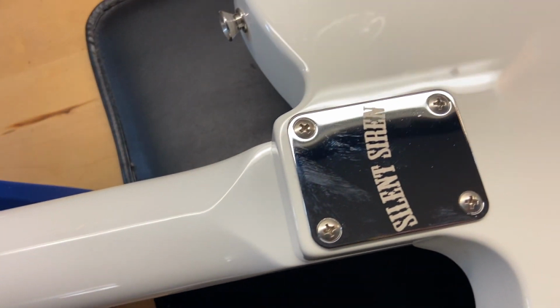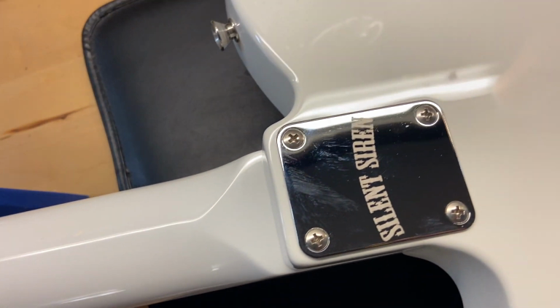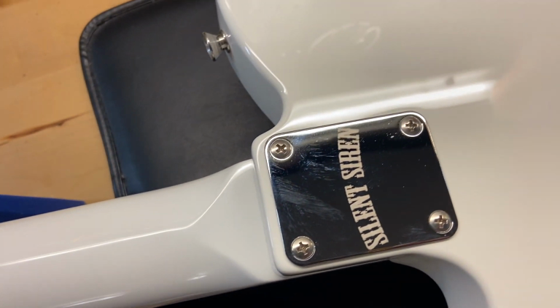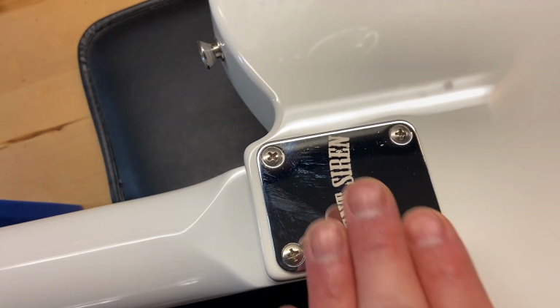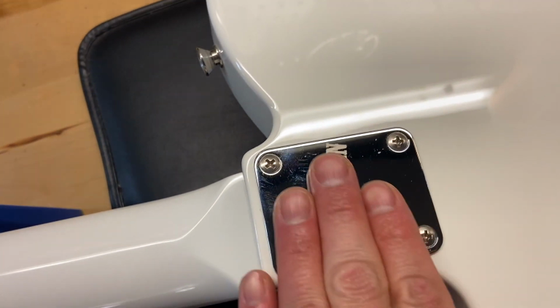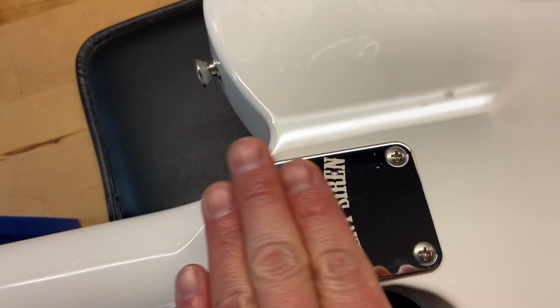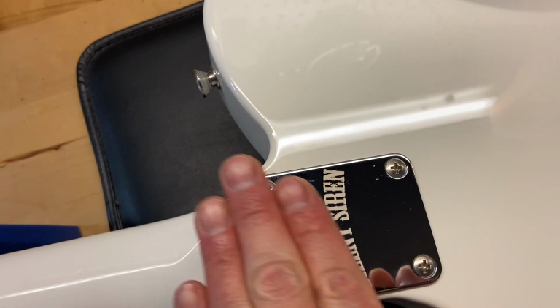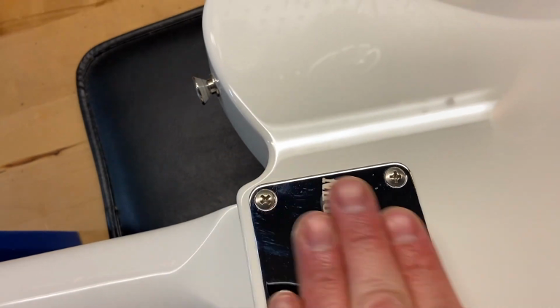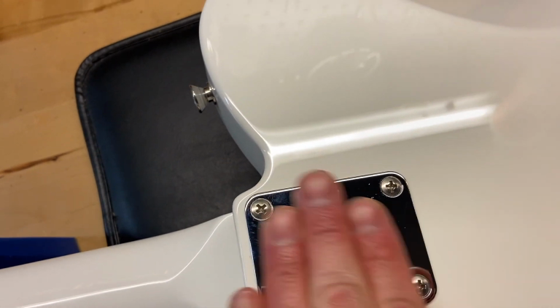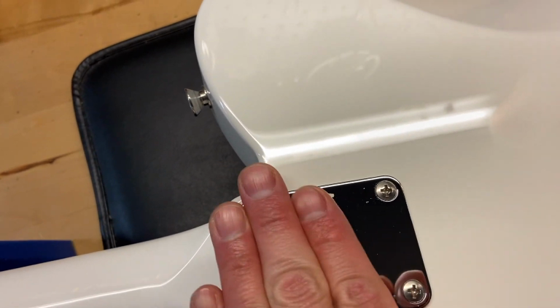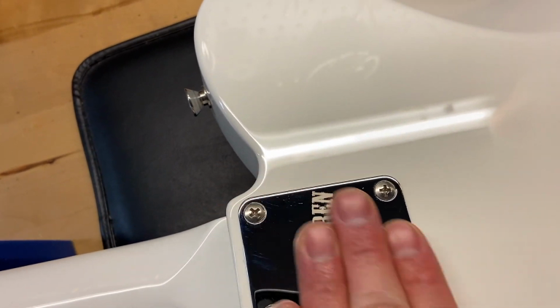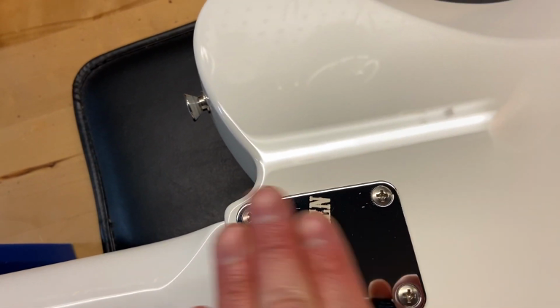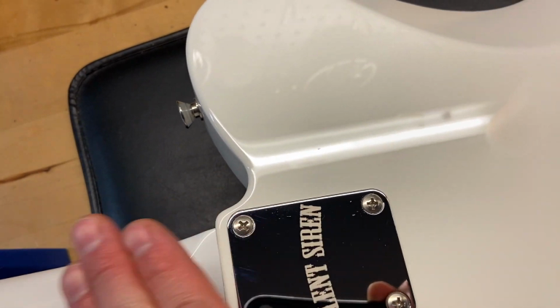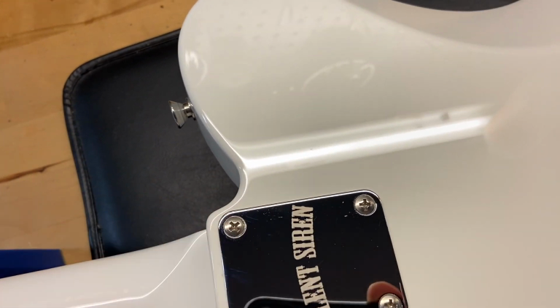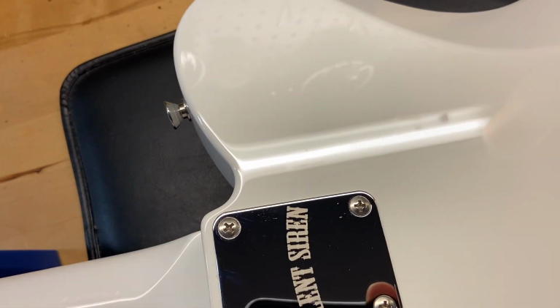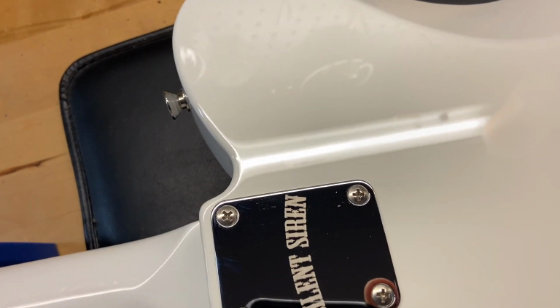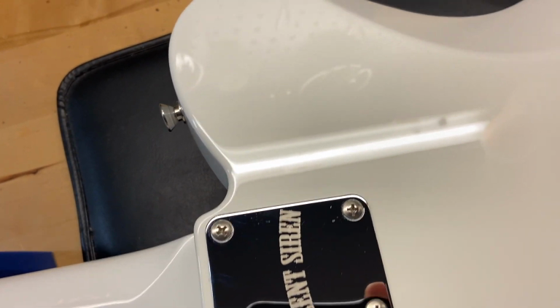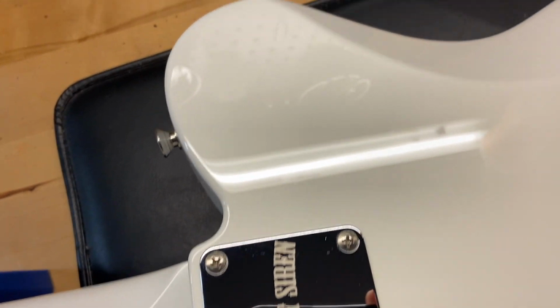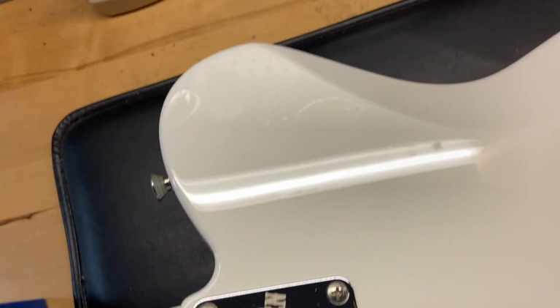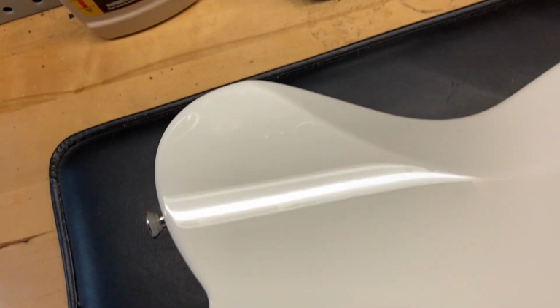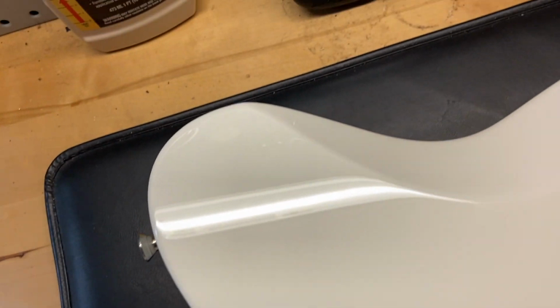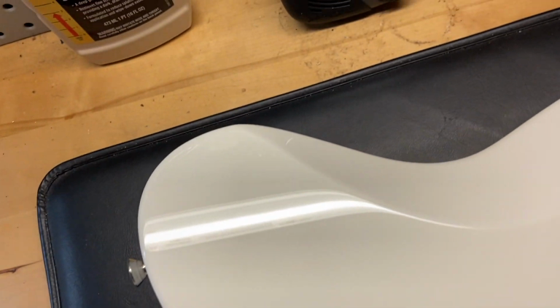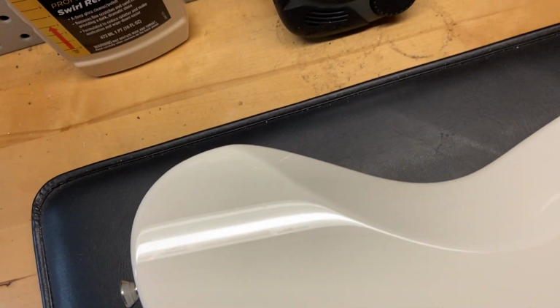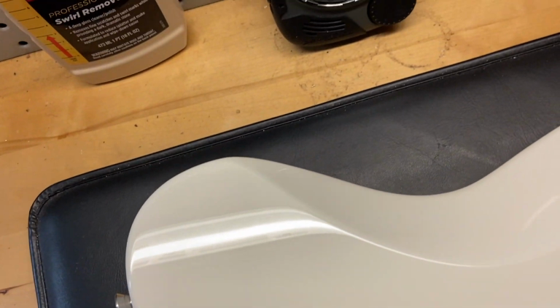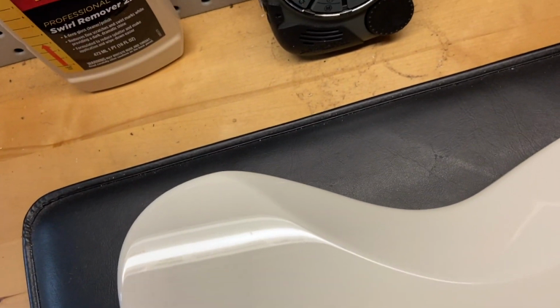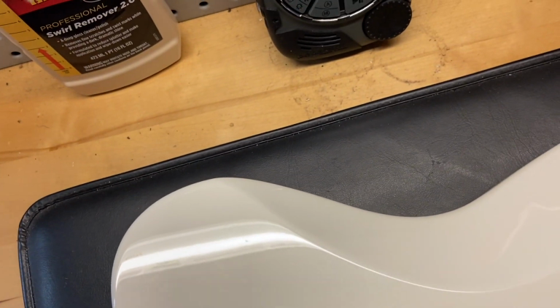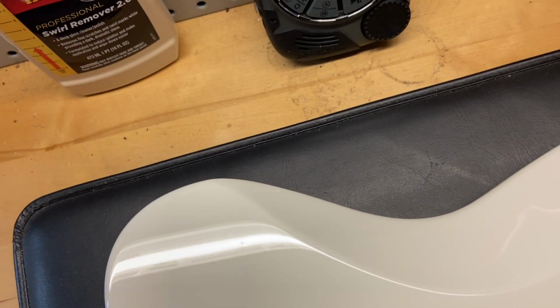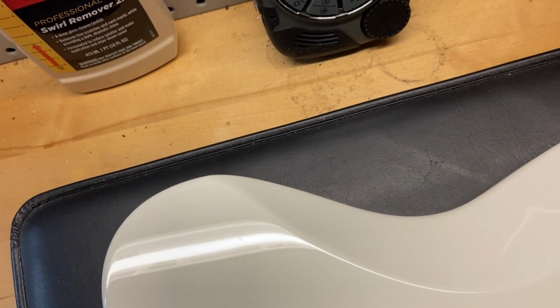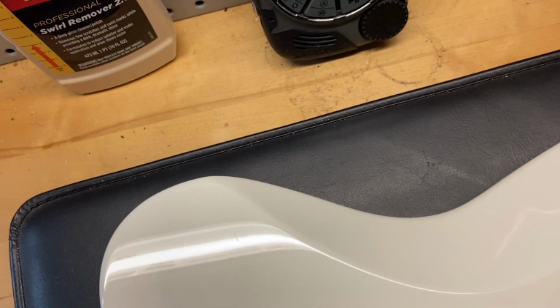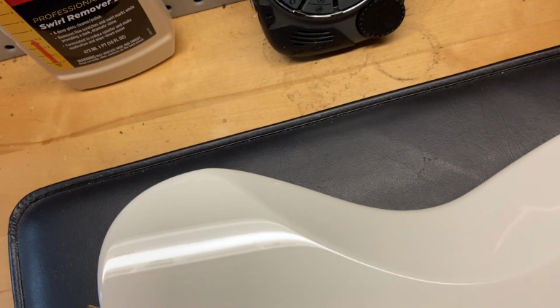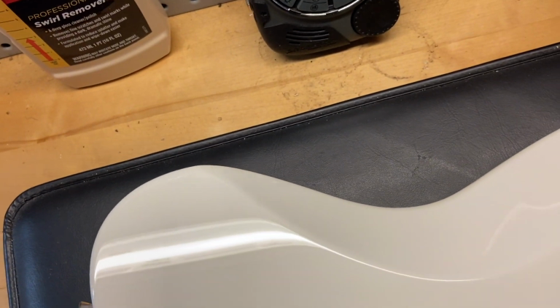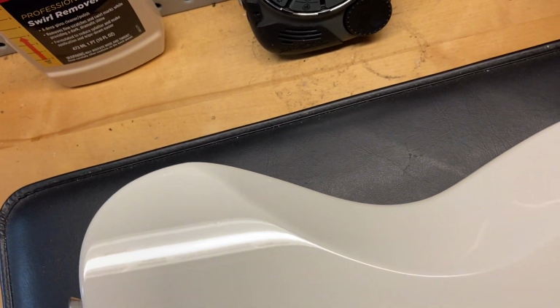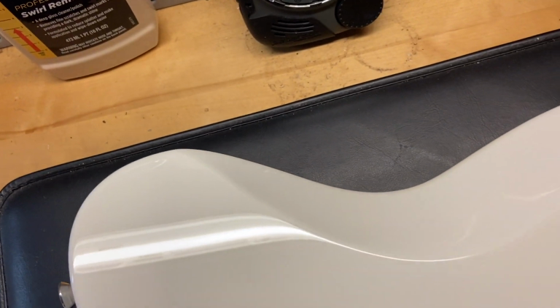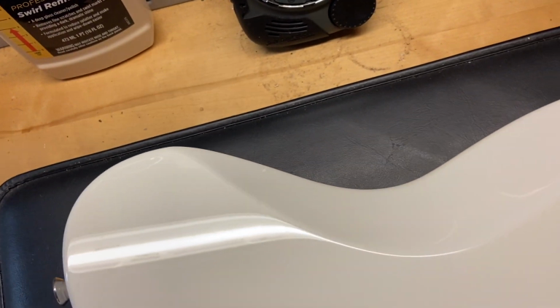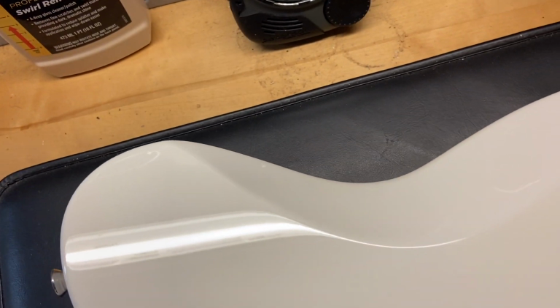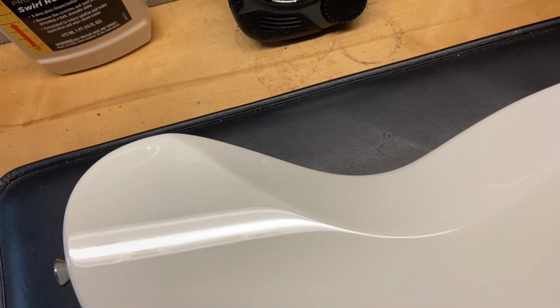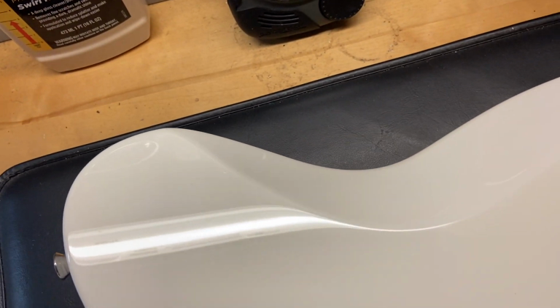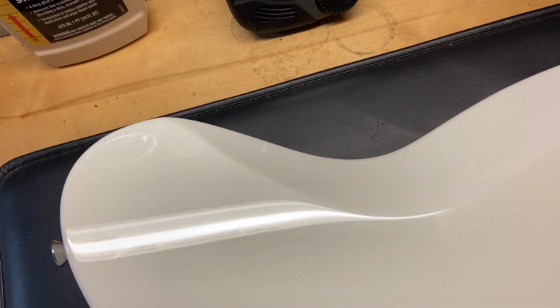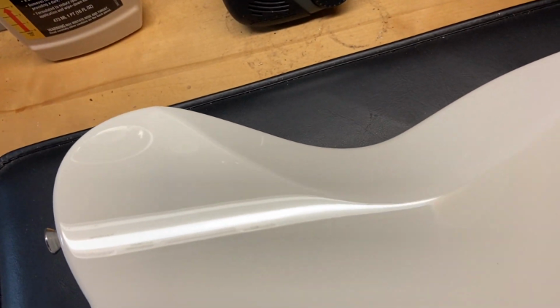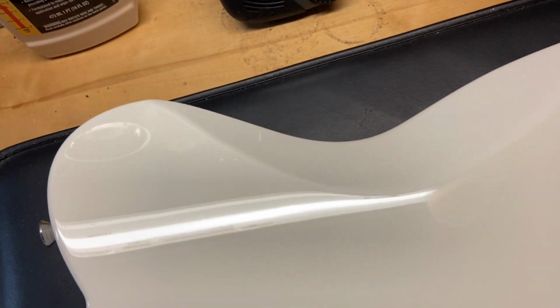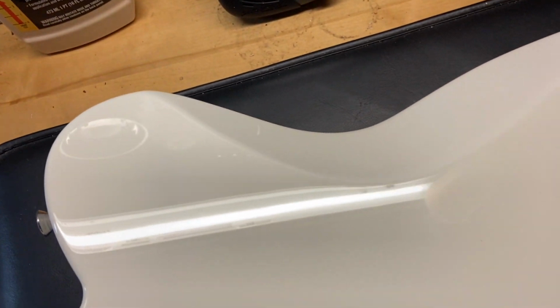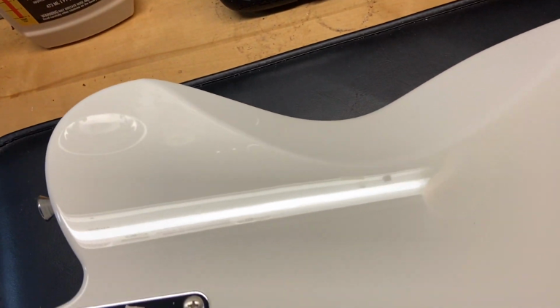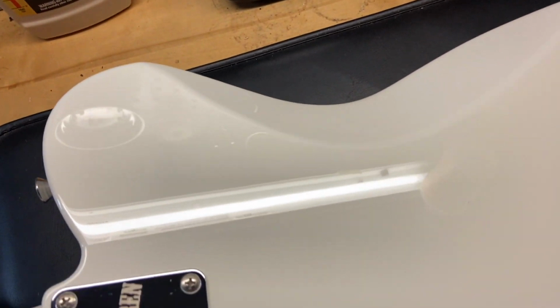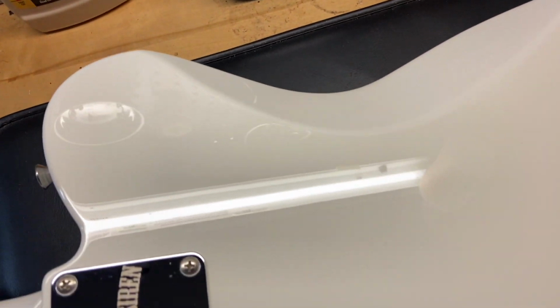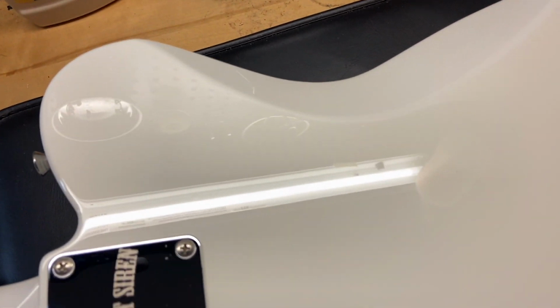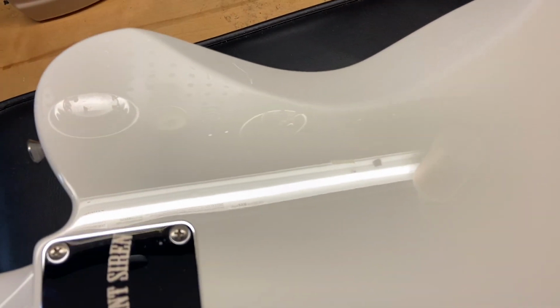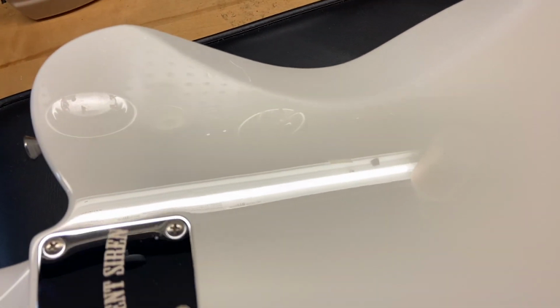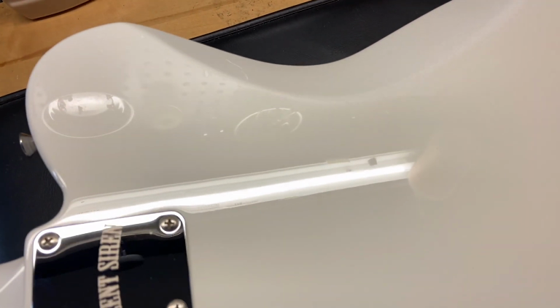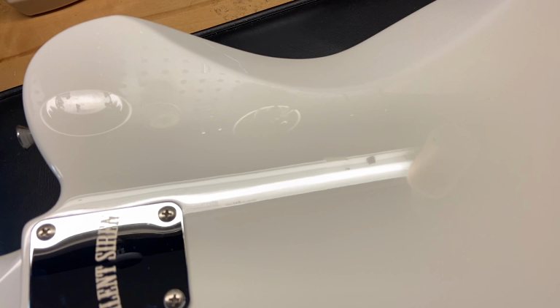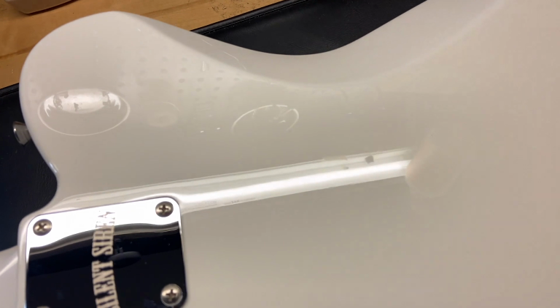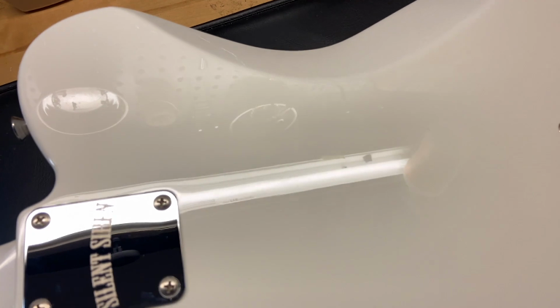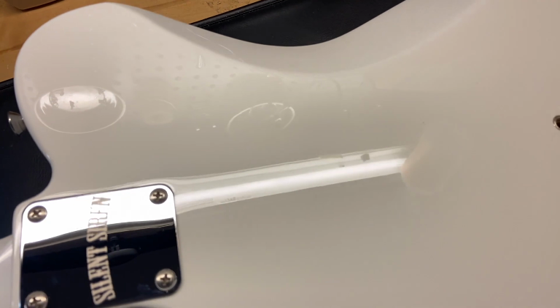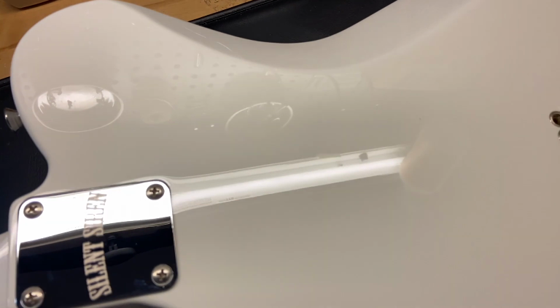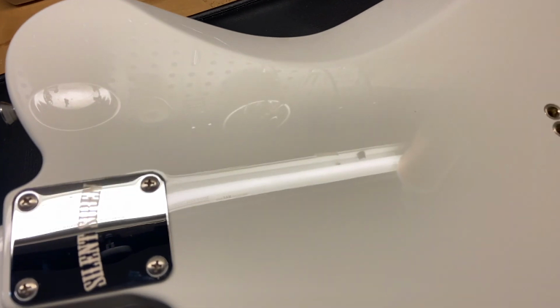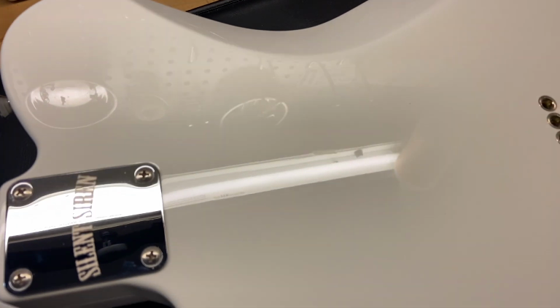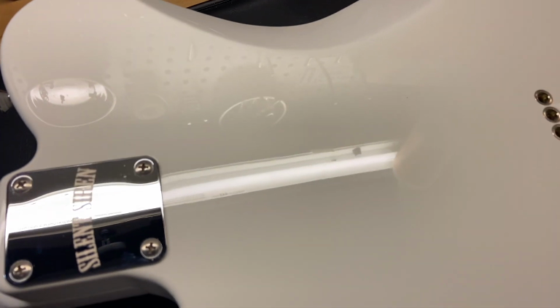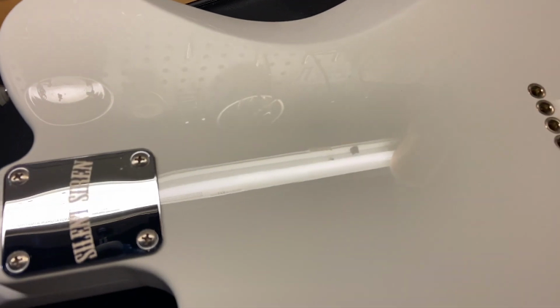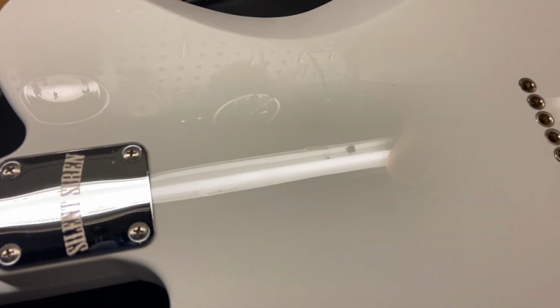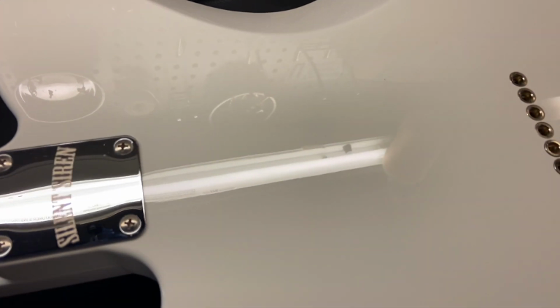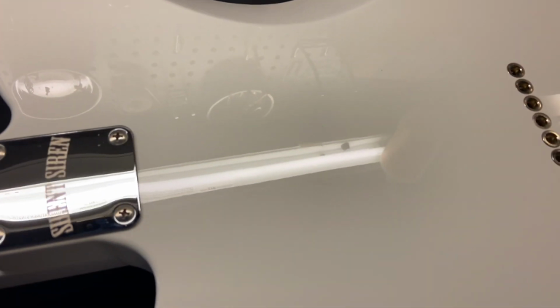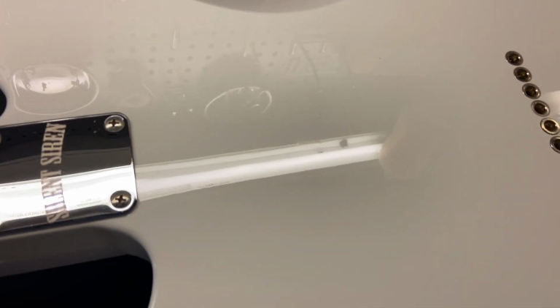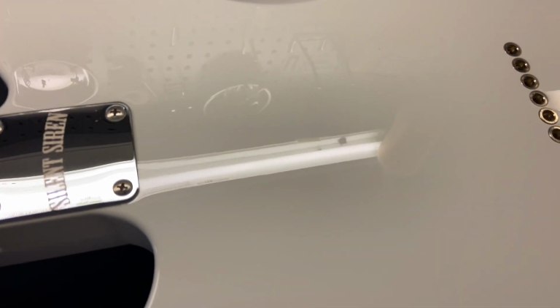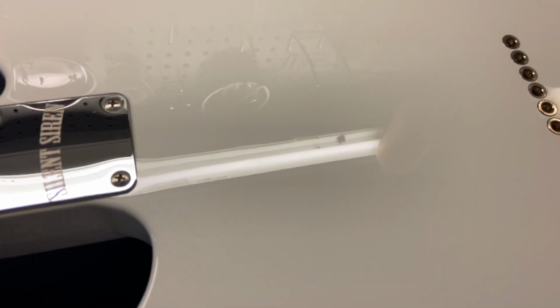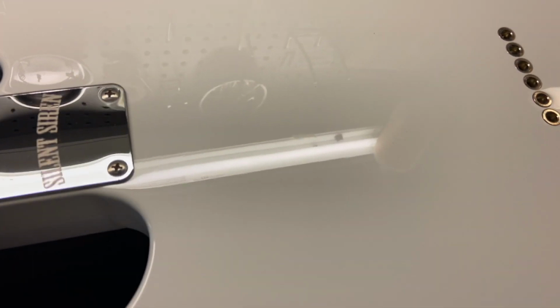The back of the guitar looks really good — really consistent with the rest of the guitar. Like I said, most of the wear on this guitar is on the actual pick guard.